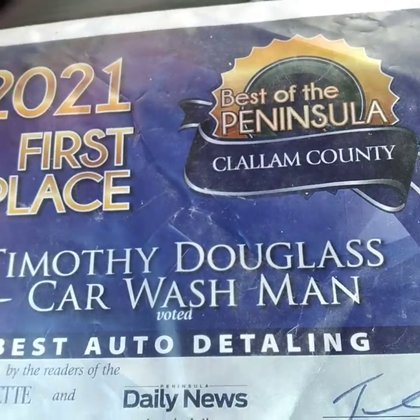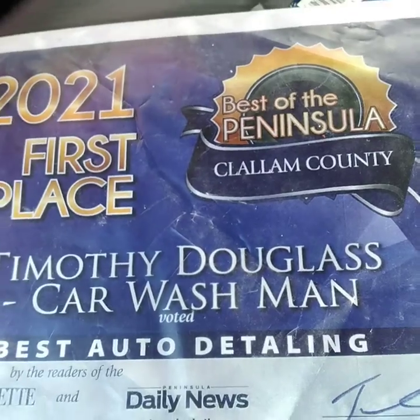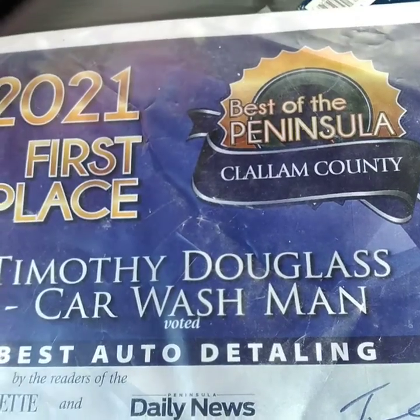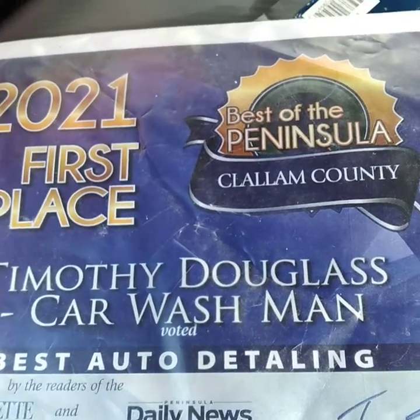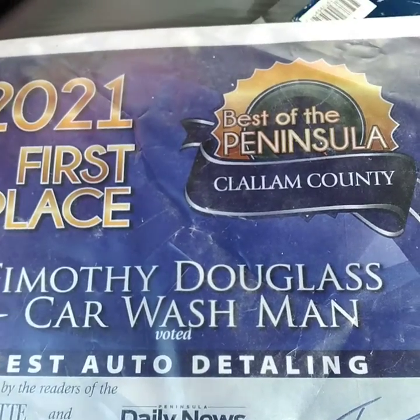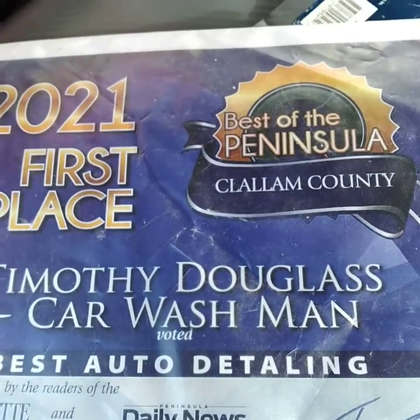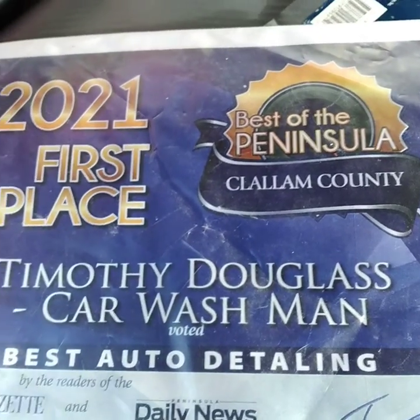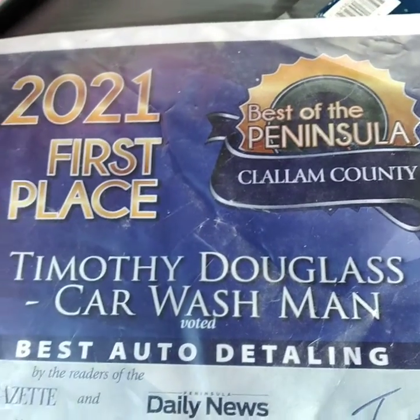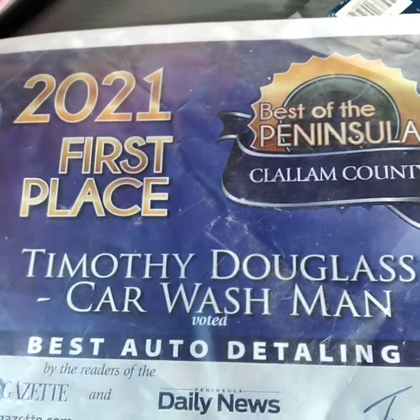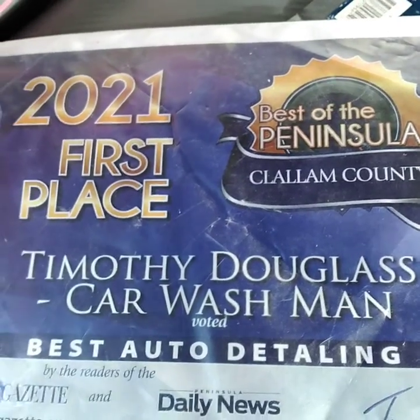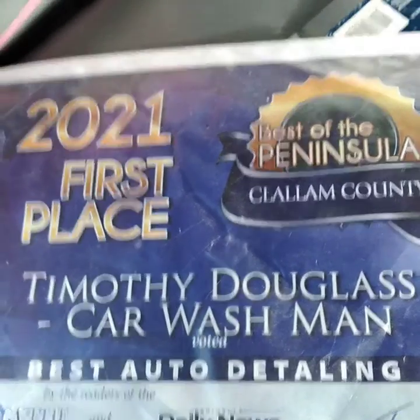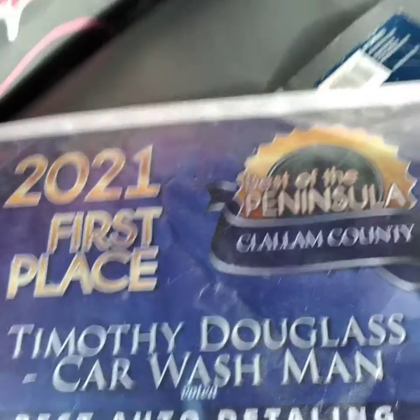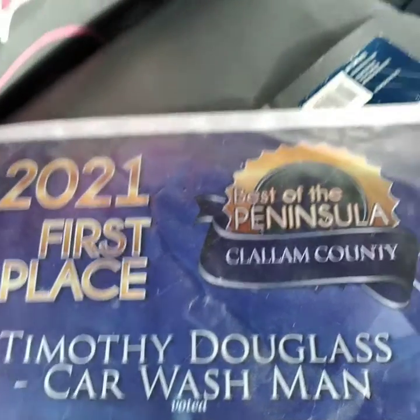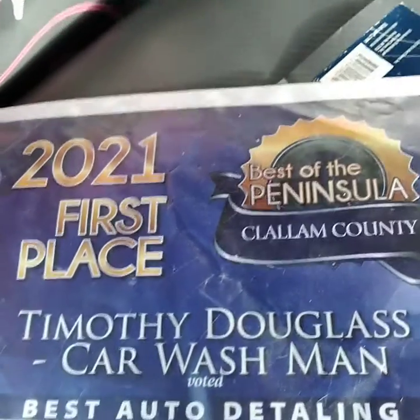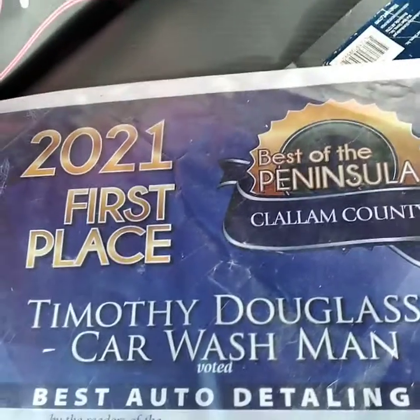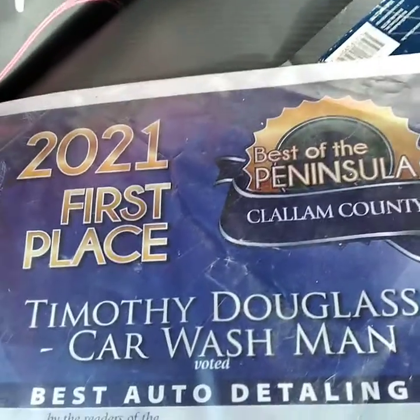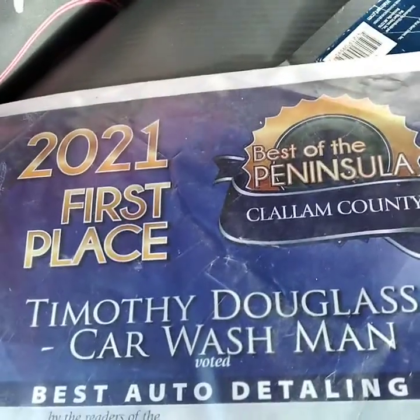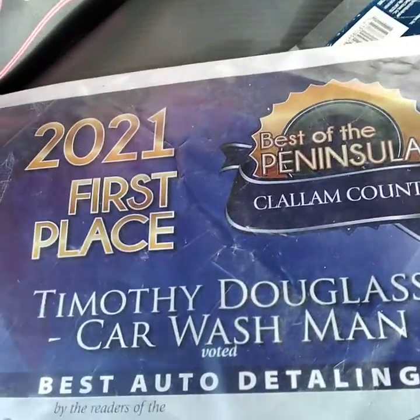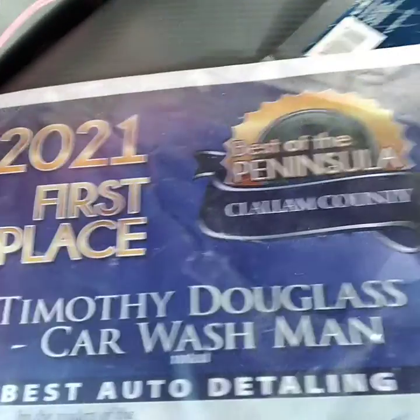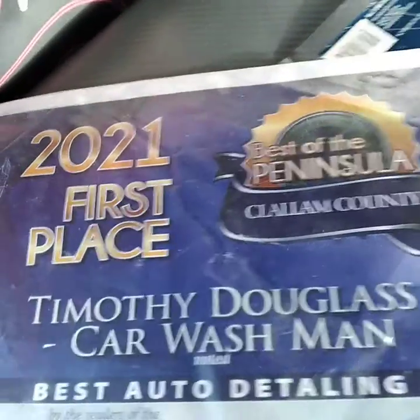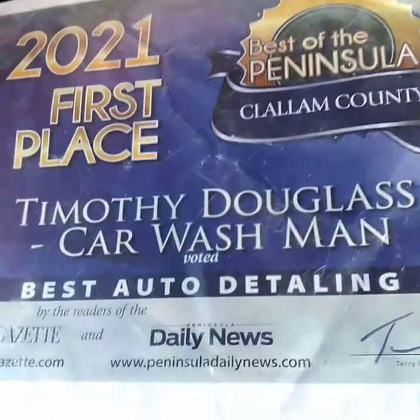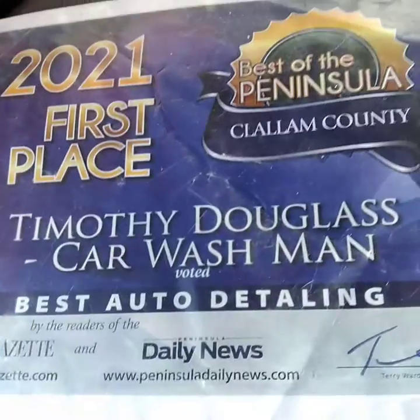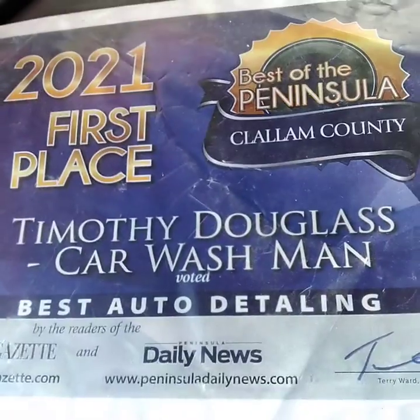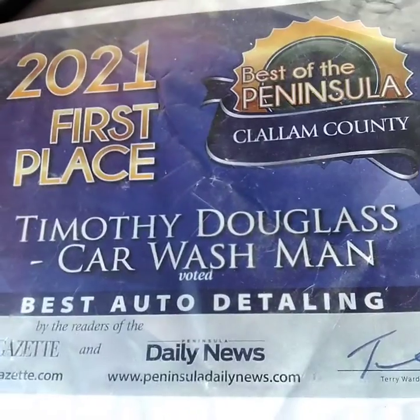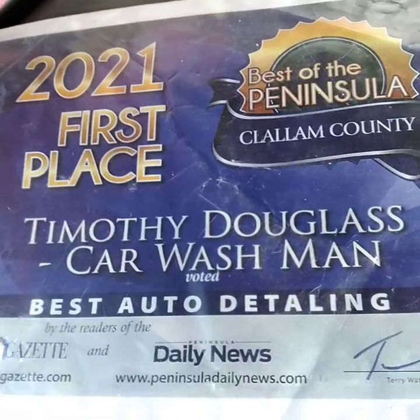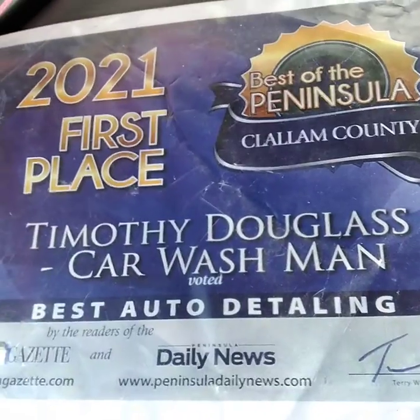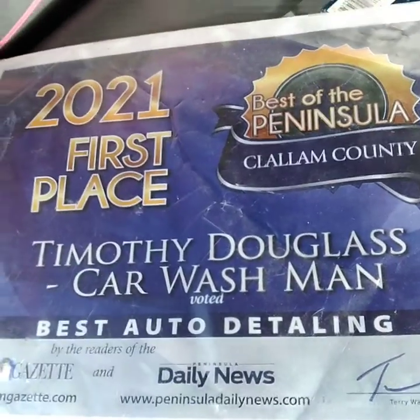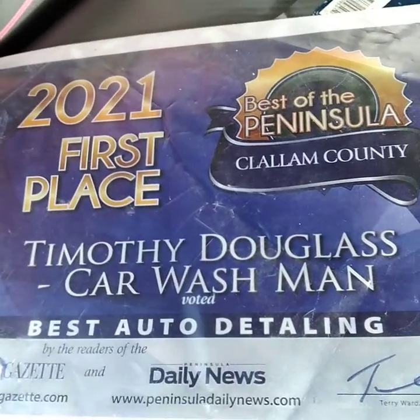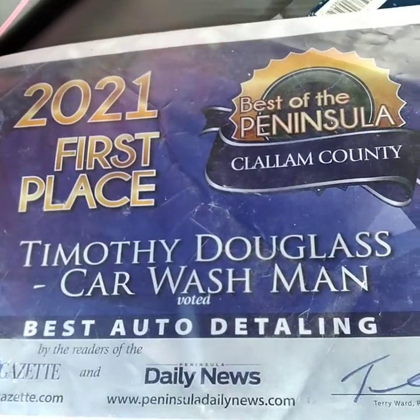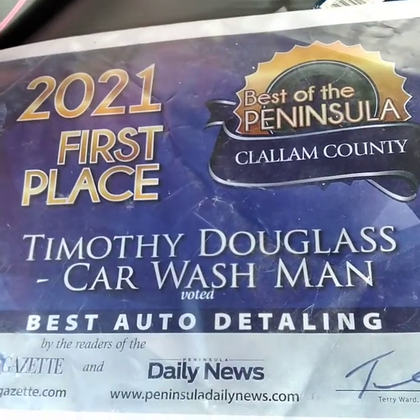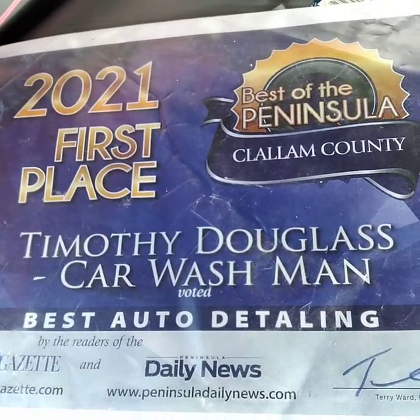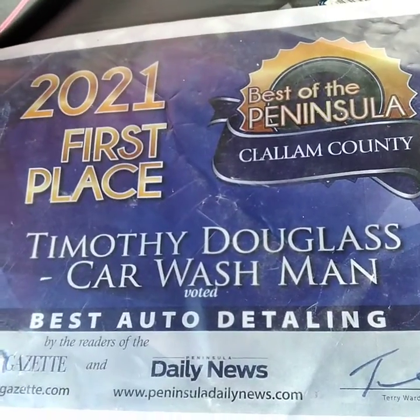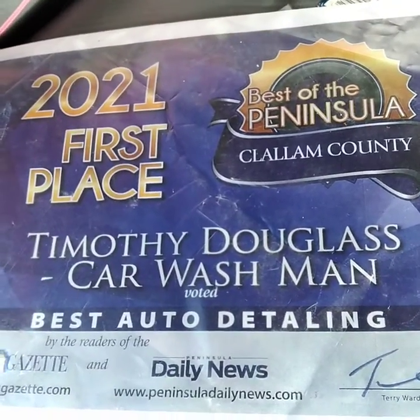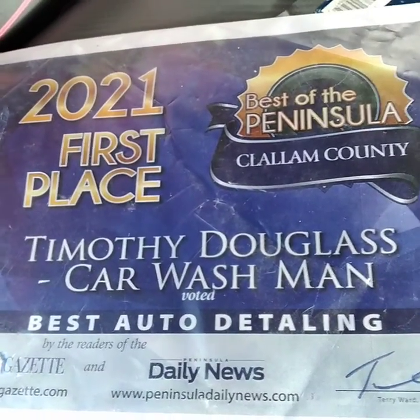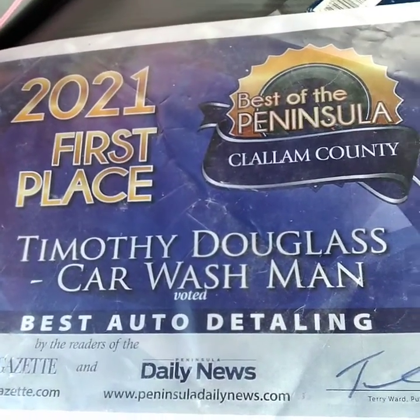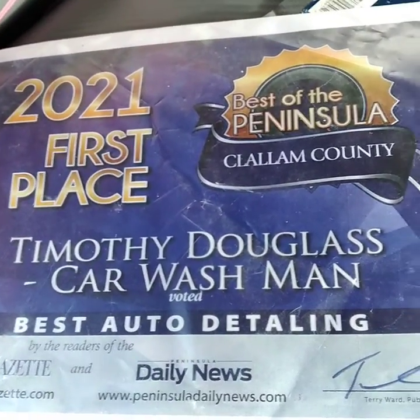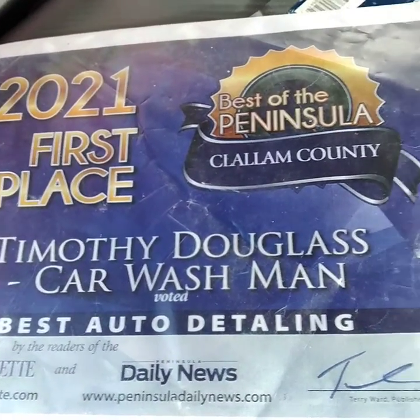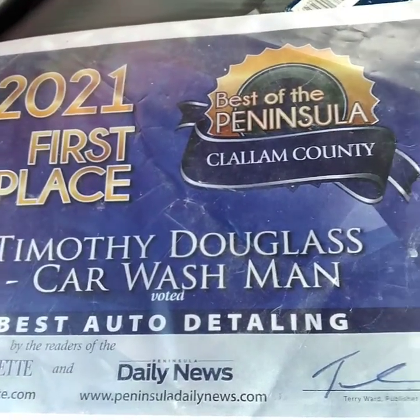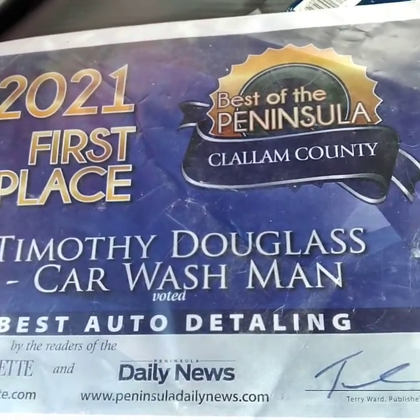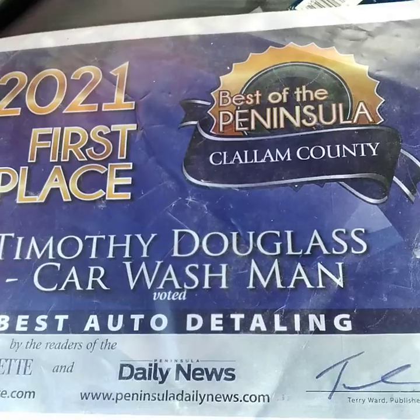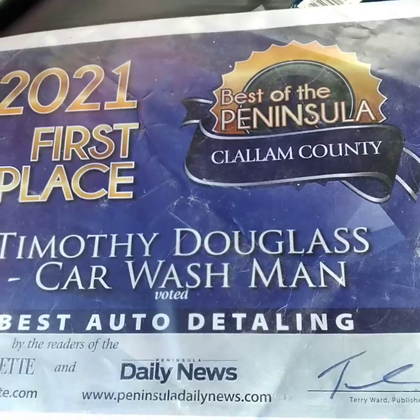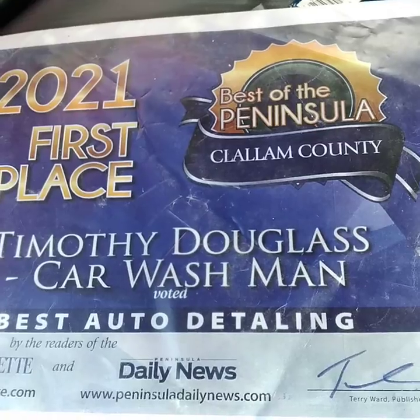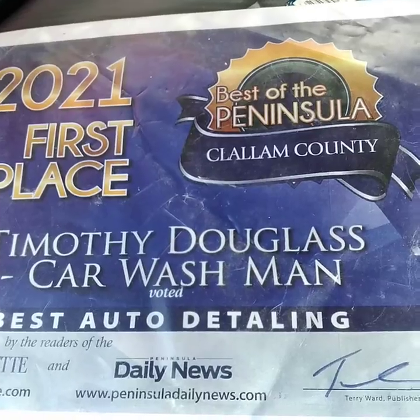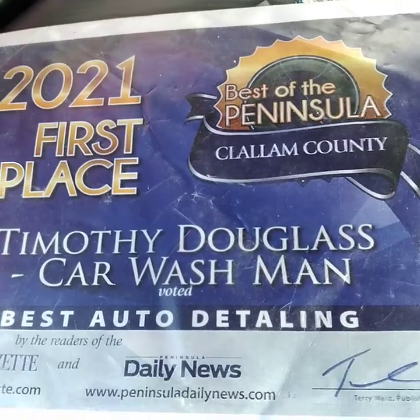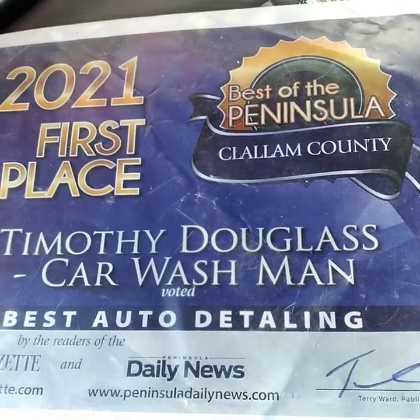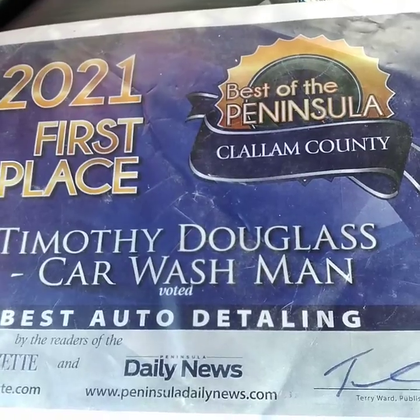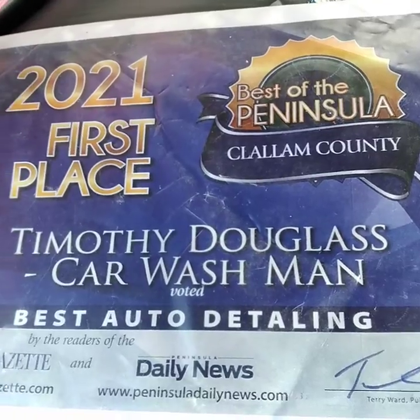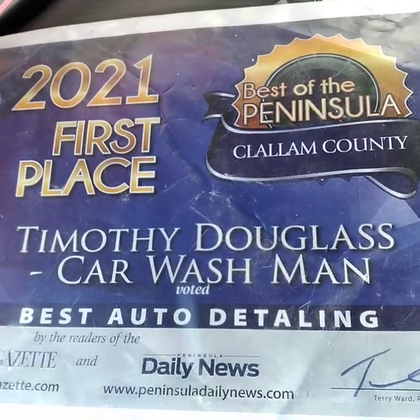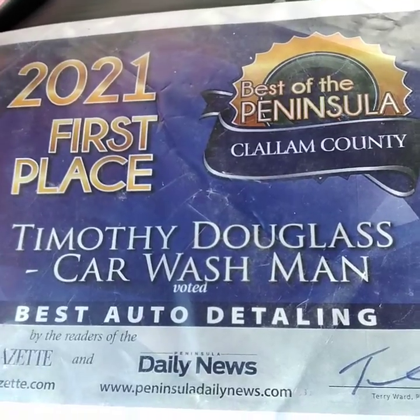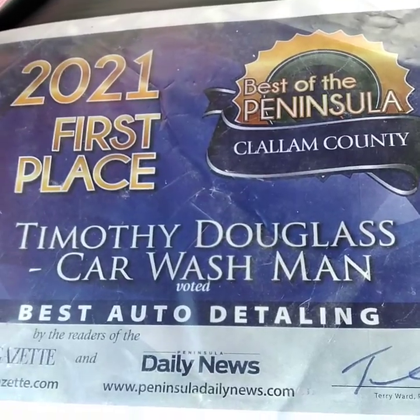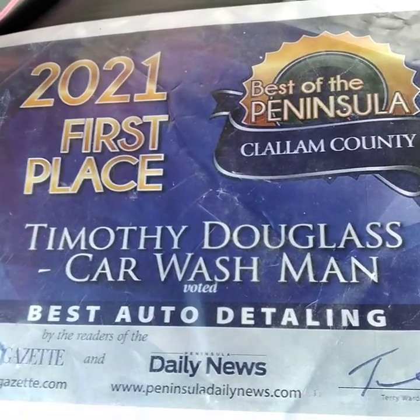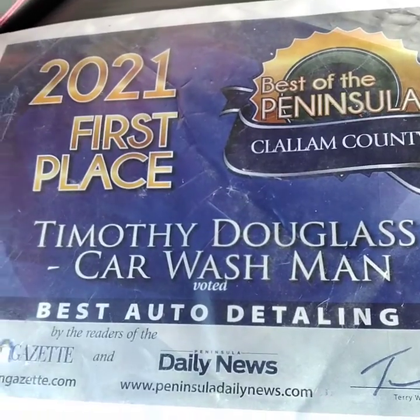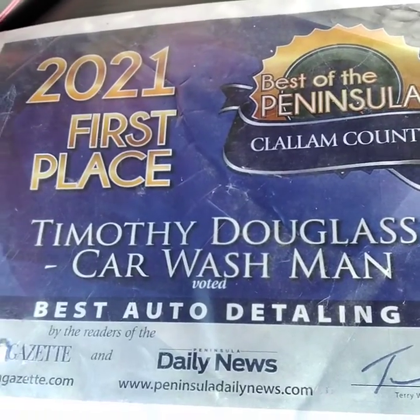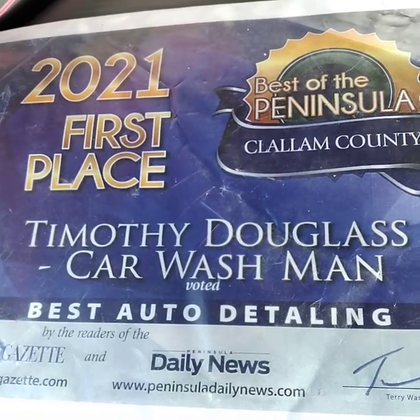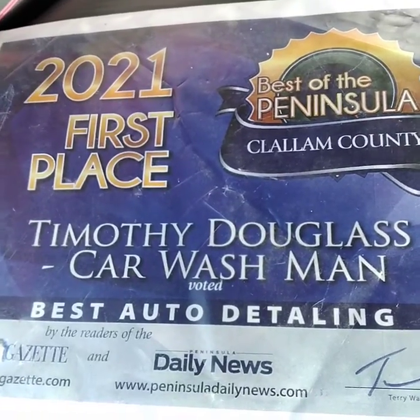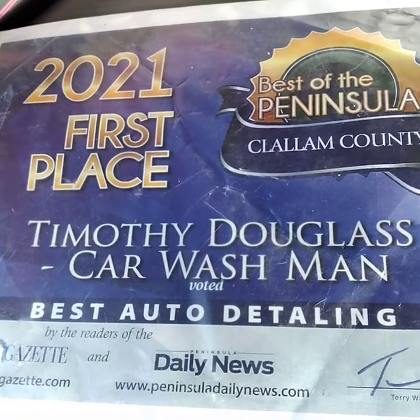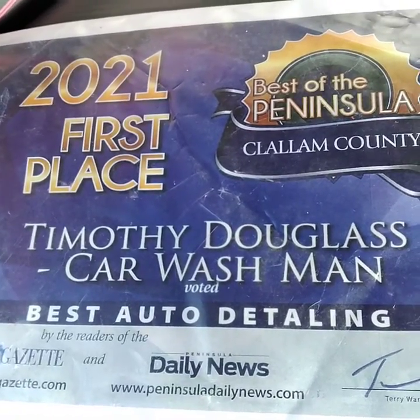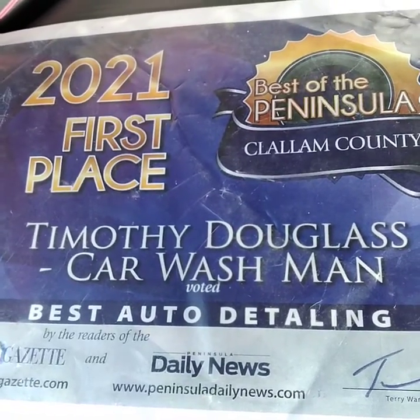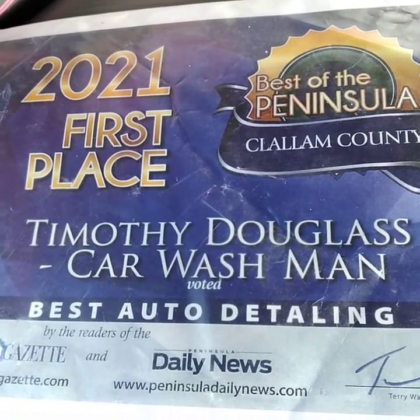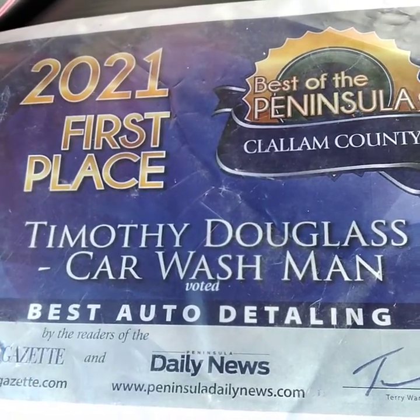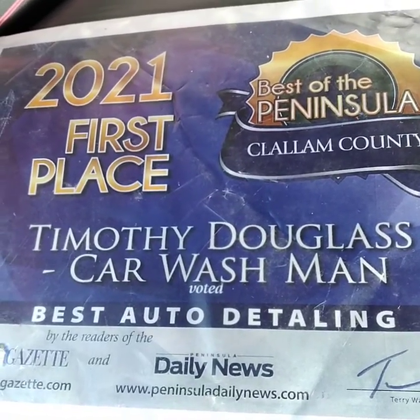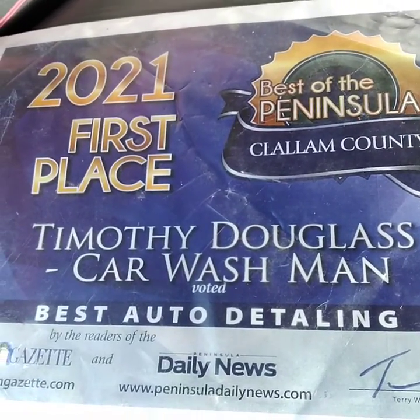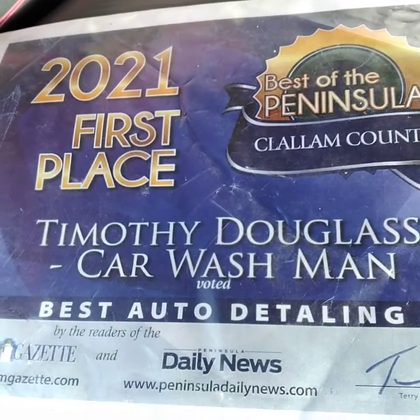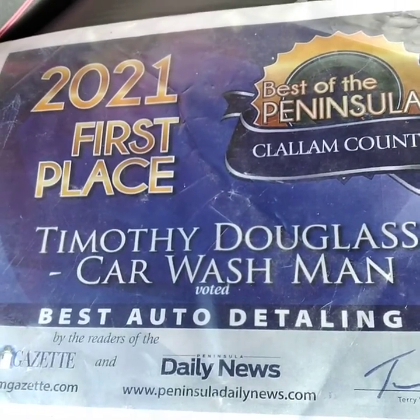I want to thank everyone on the Olympic Peninsula that voted for me. Thank you for this great award.